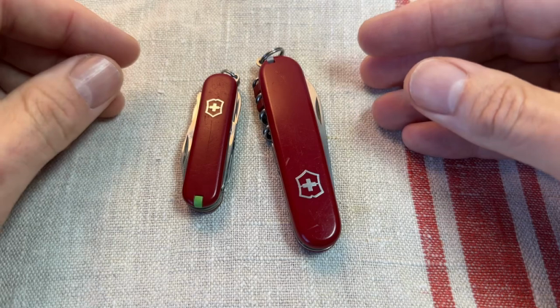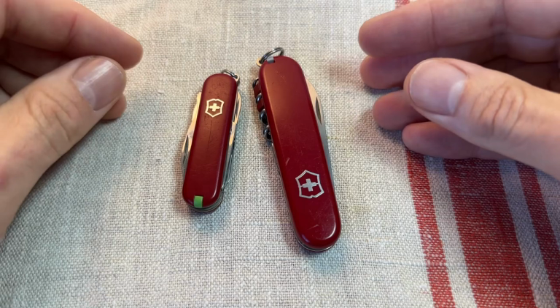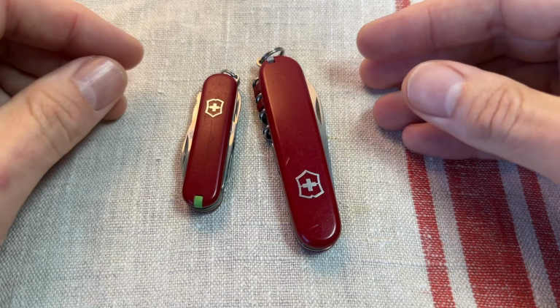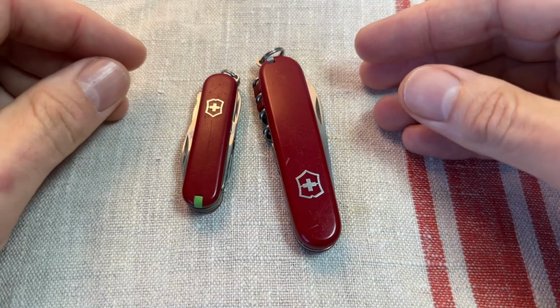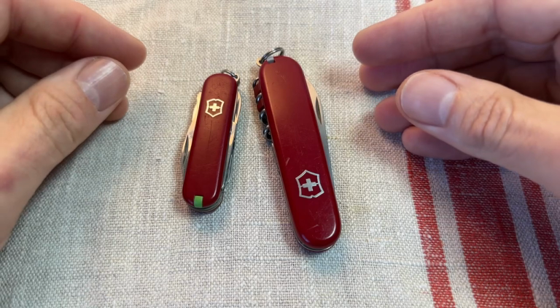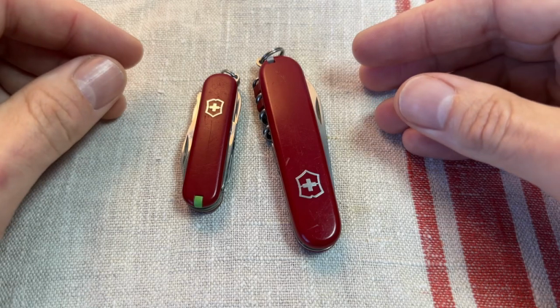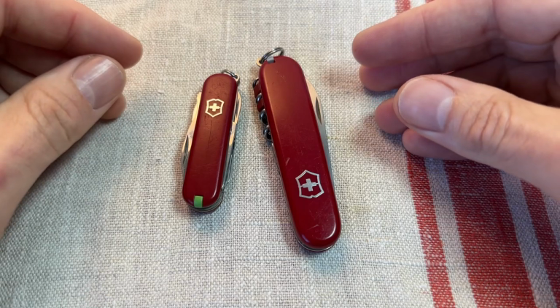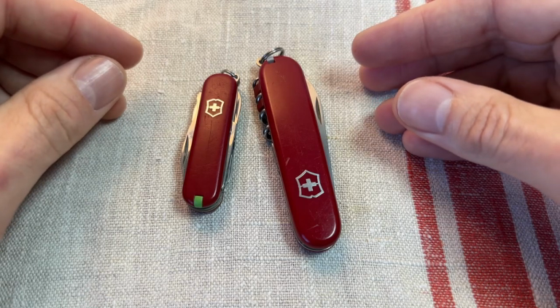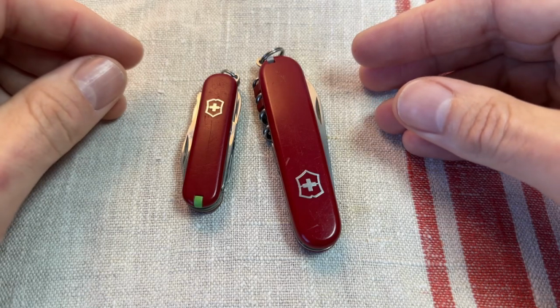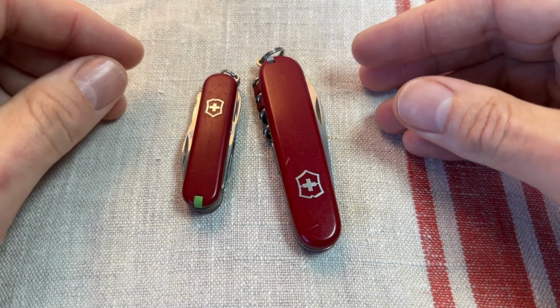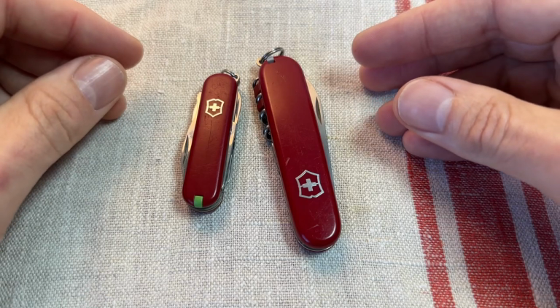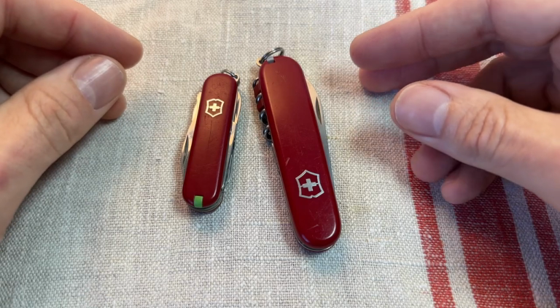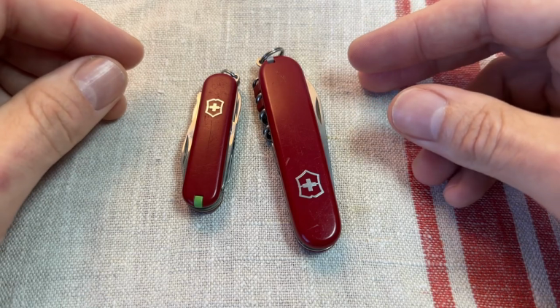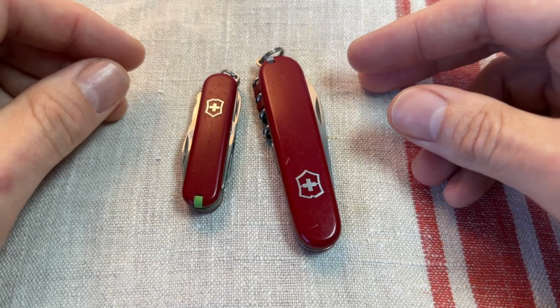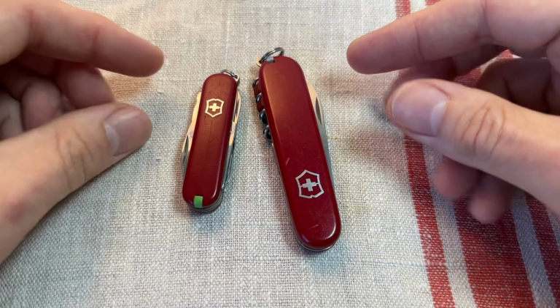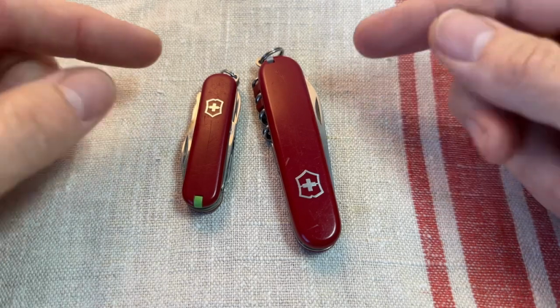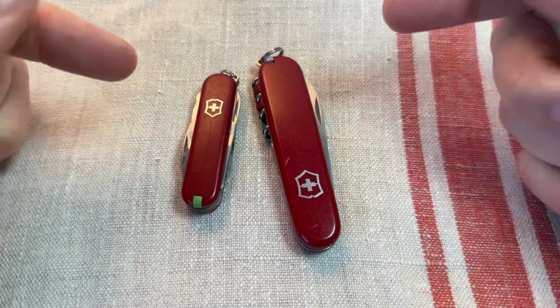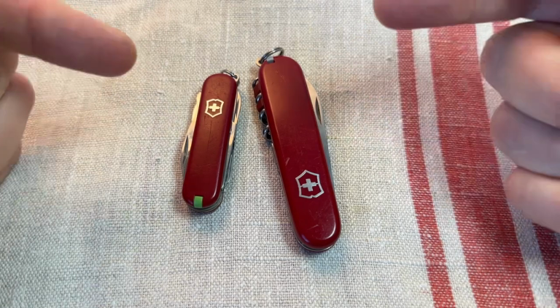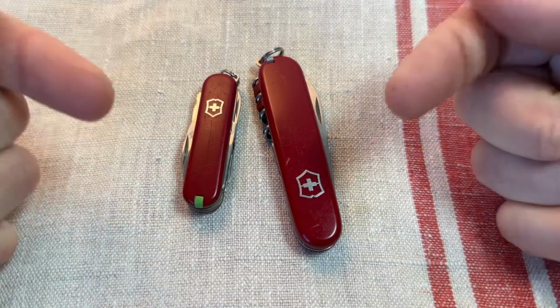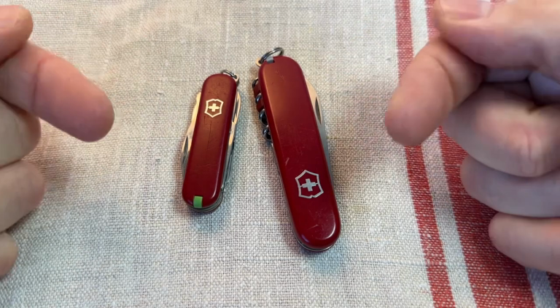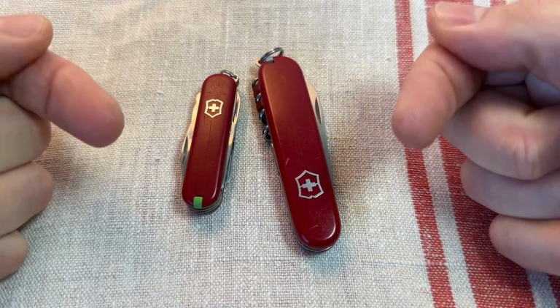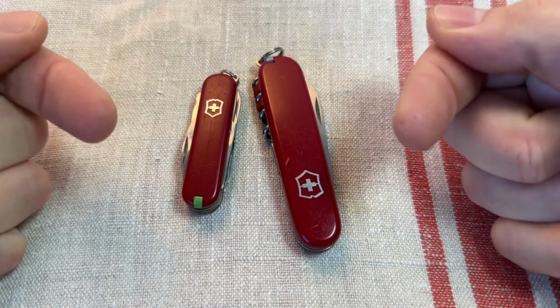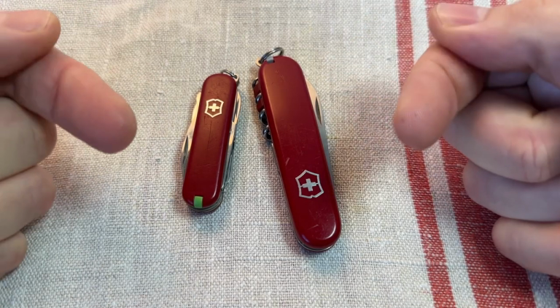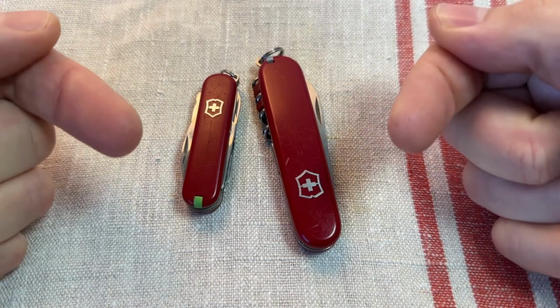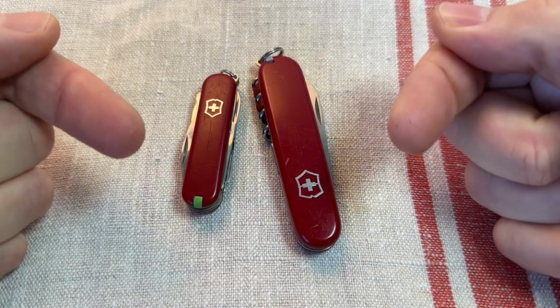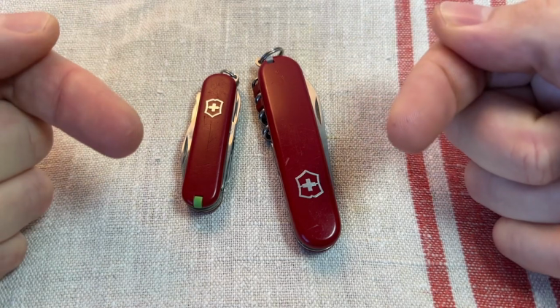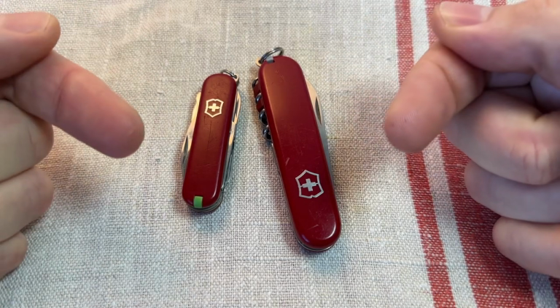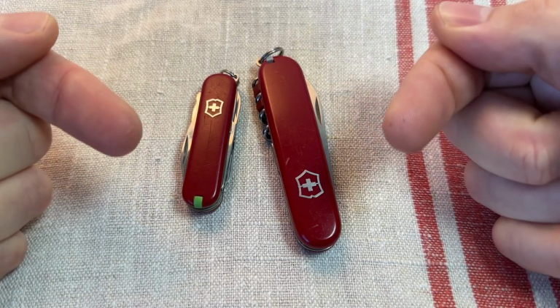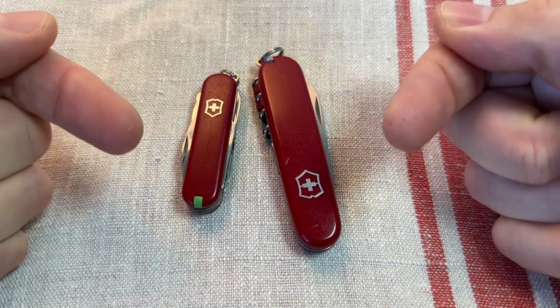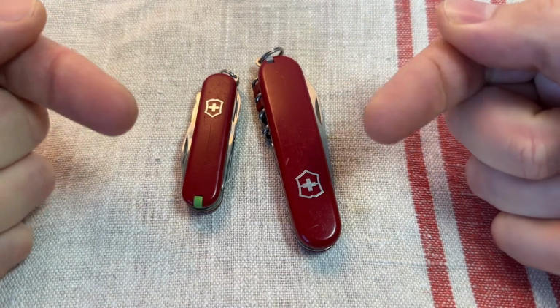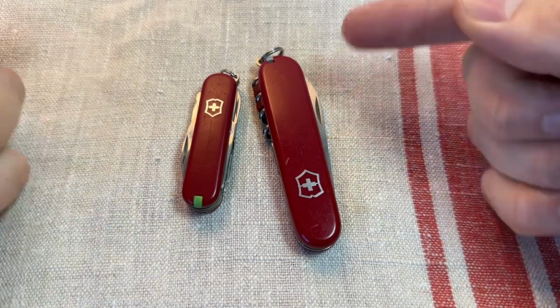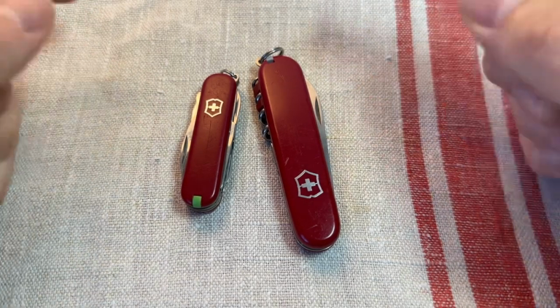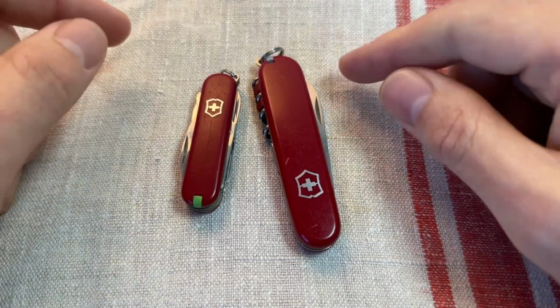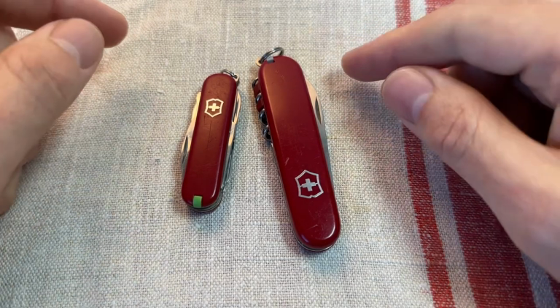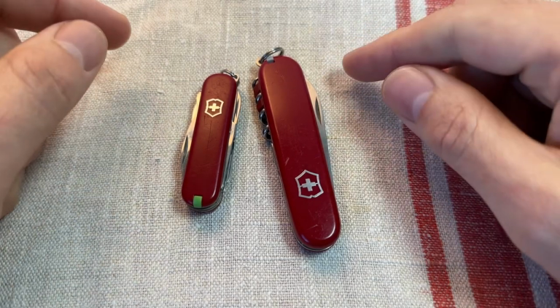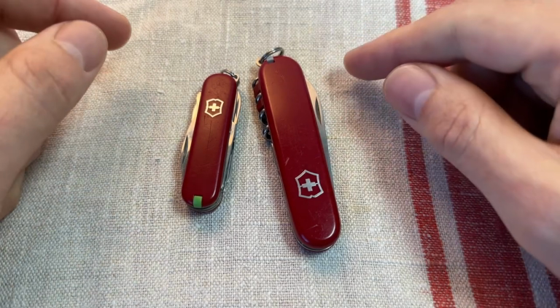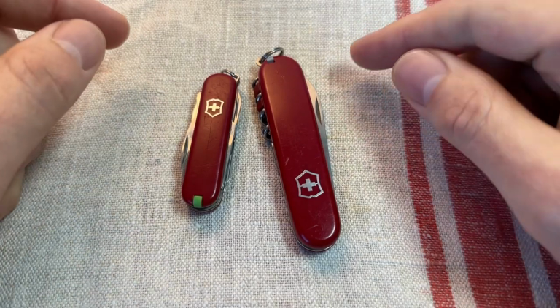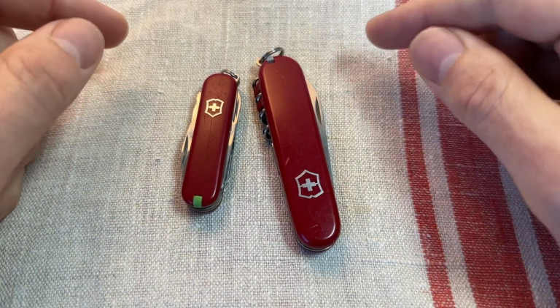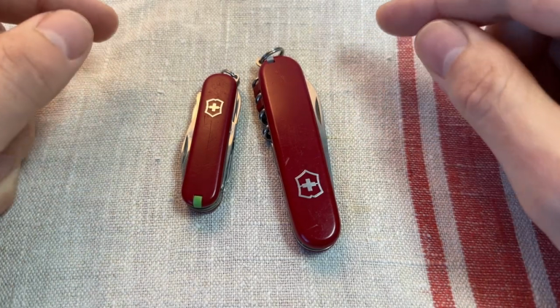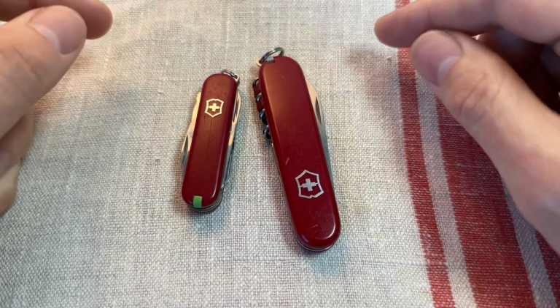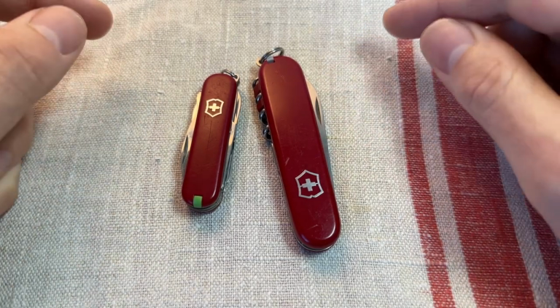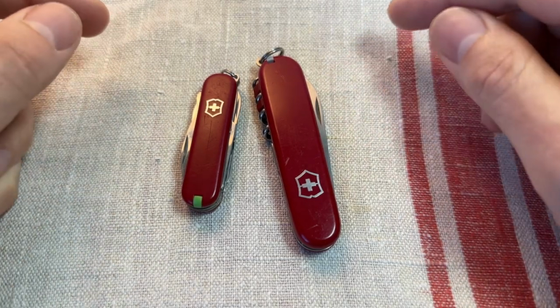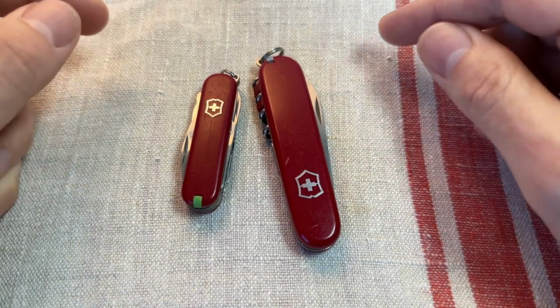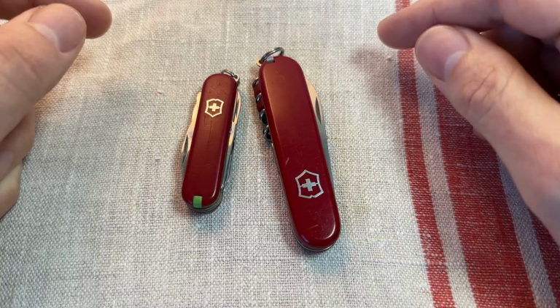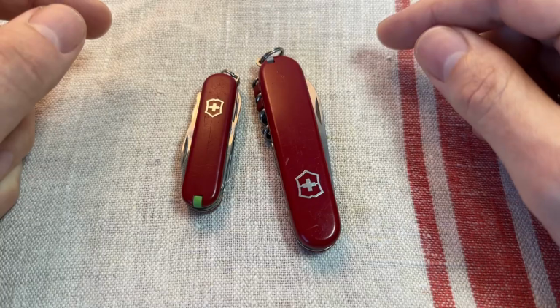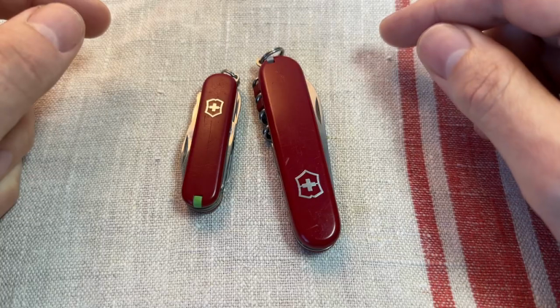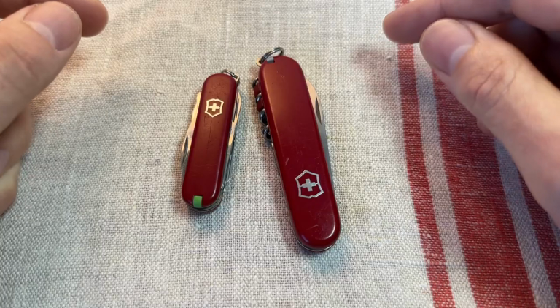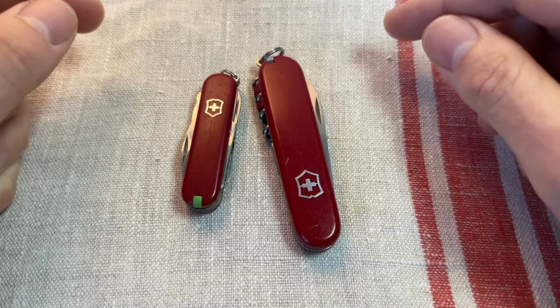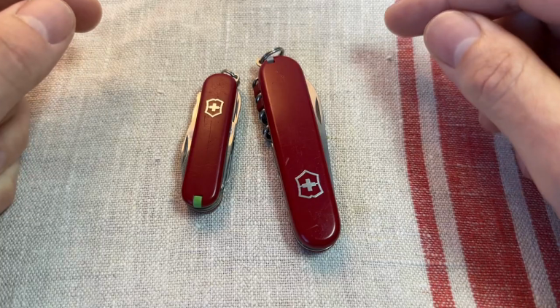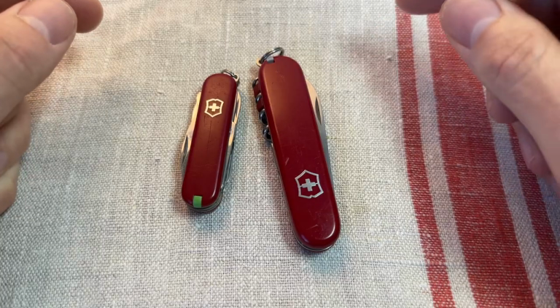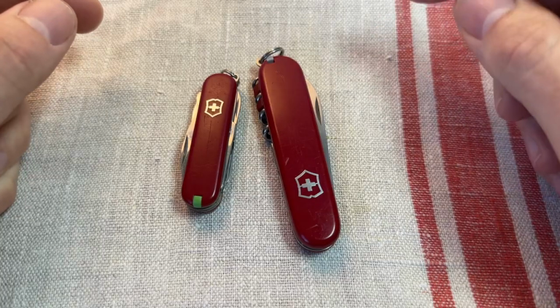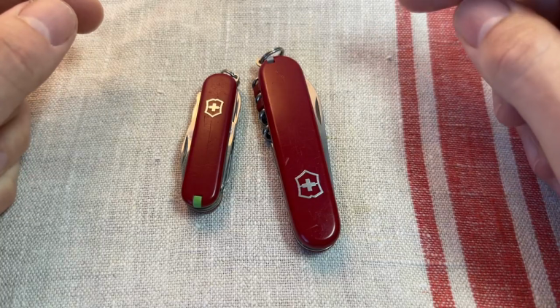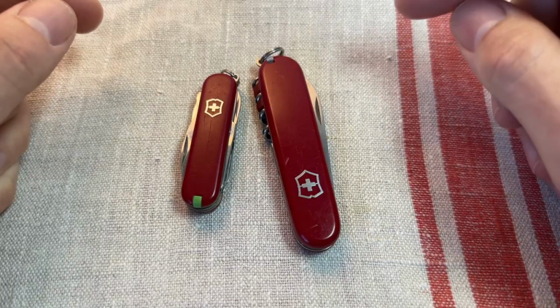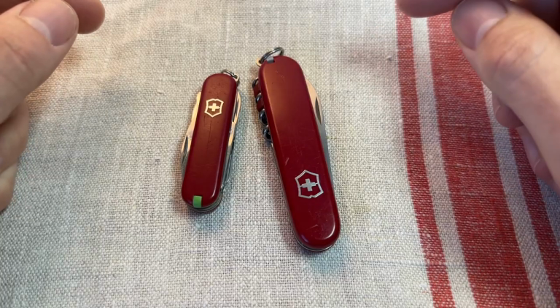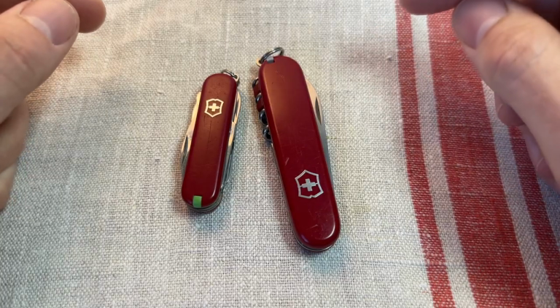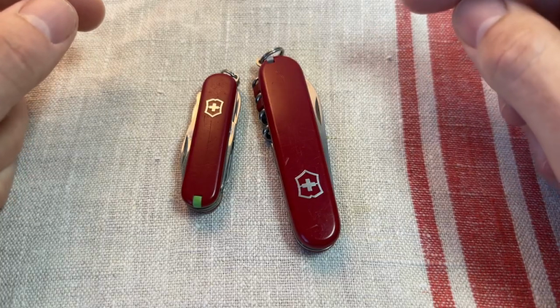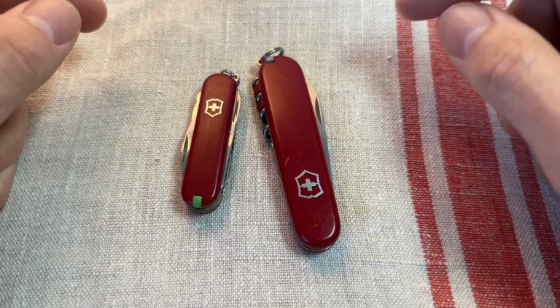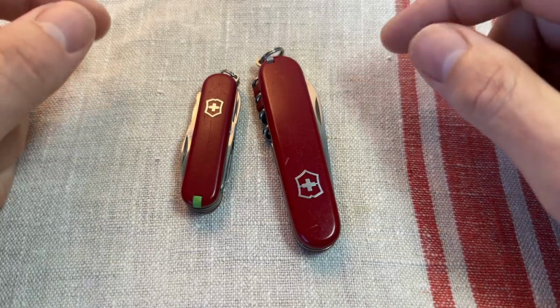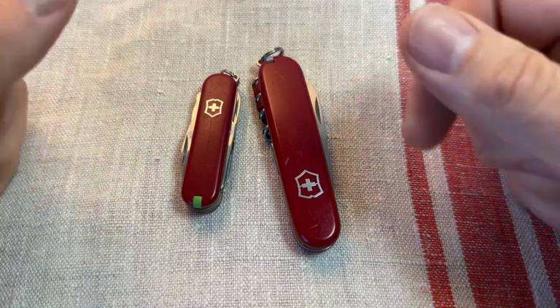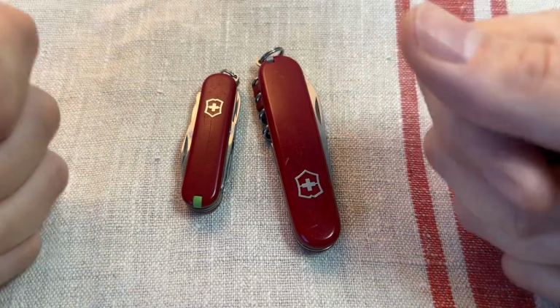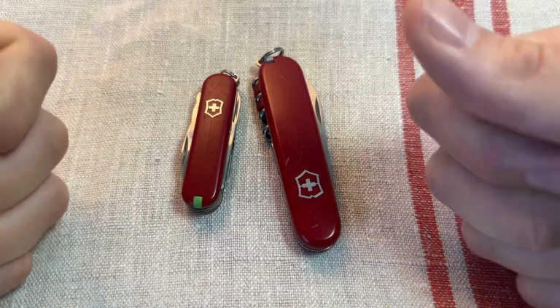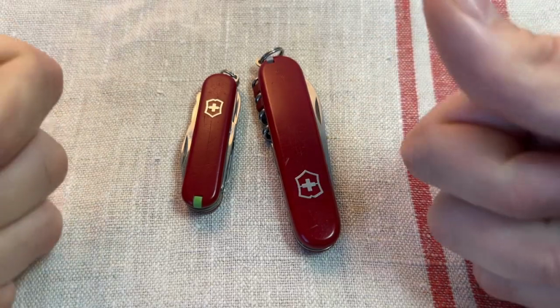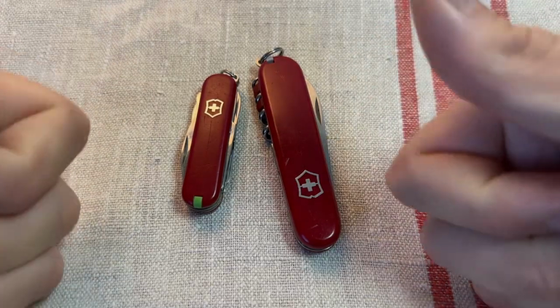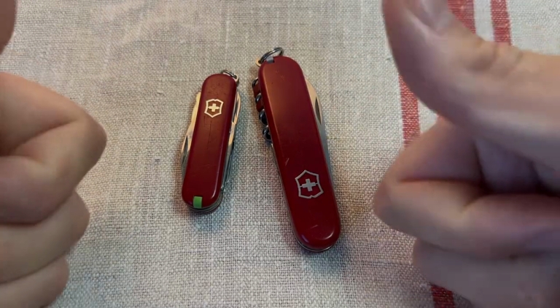I think that's a great combo. So what do you guys think? I'd love to hear from you. Thanks for watching. Adios amigos.